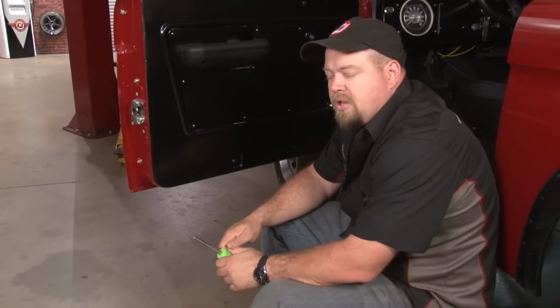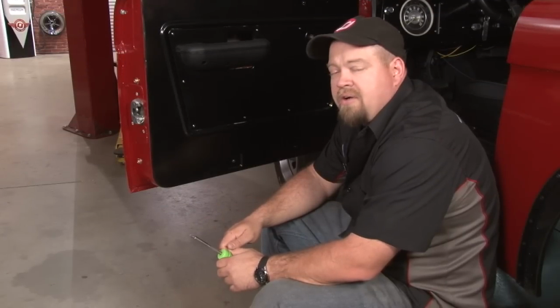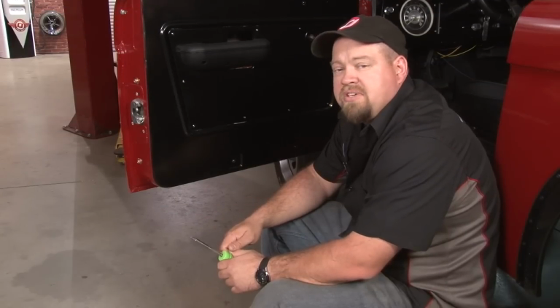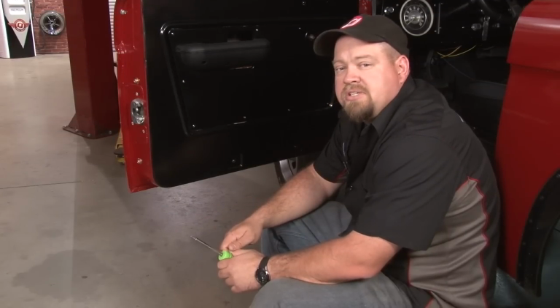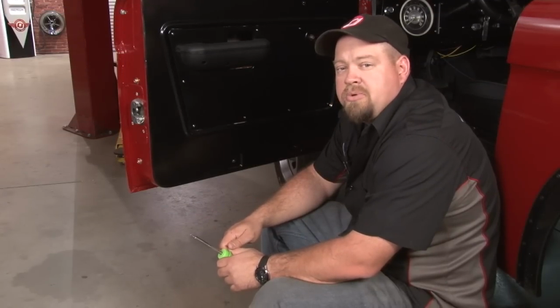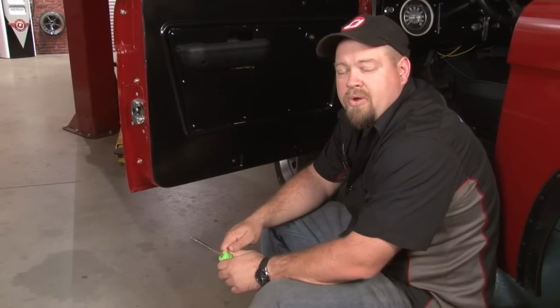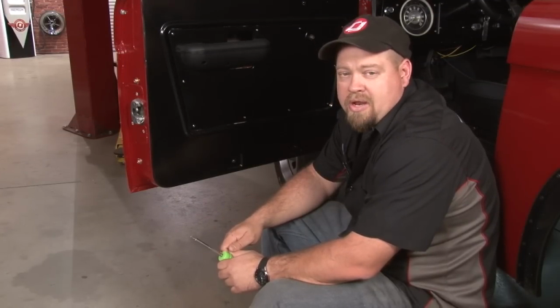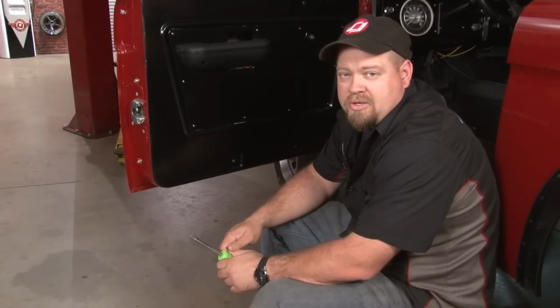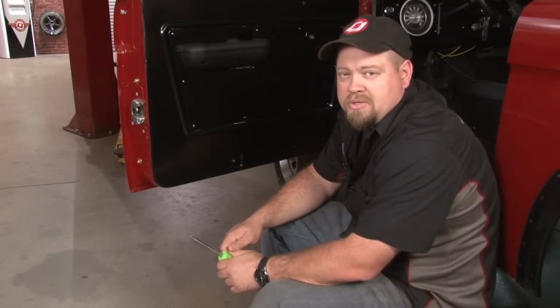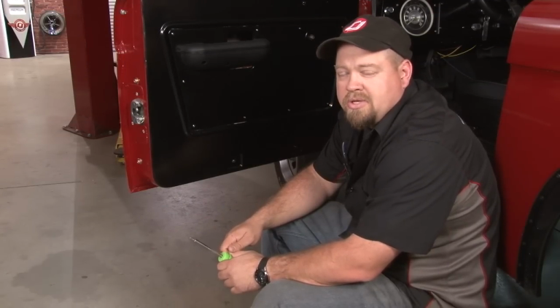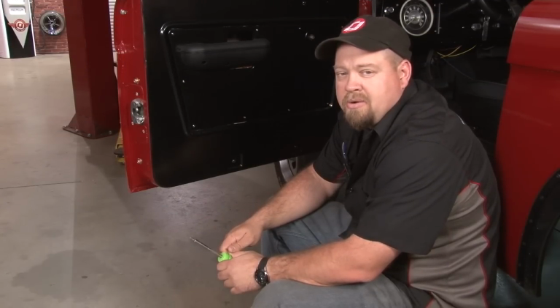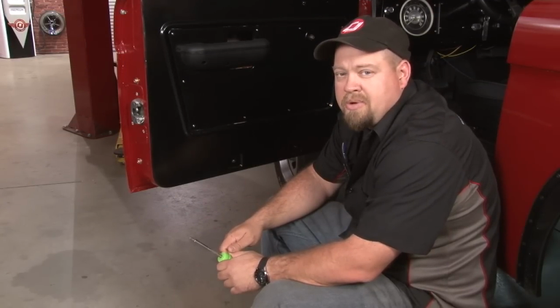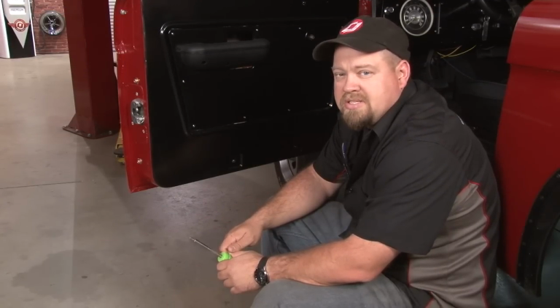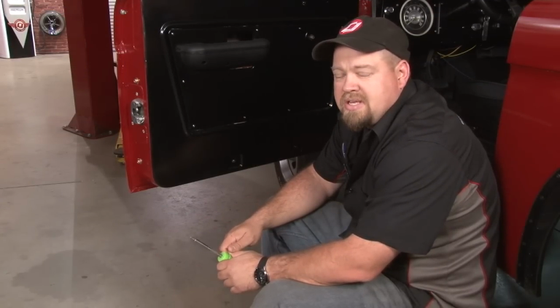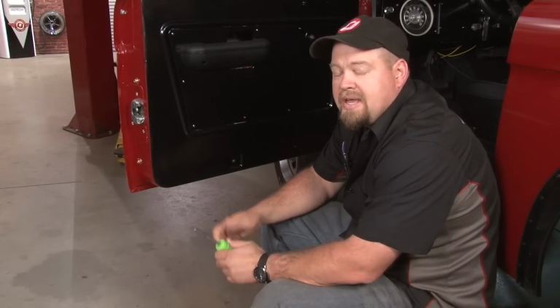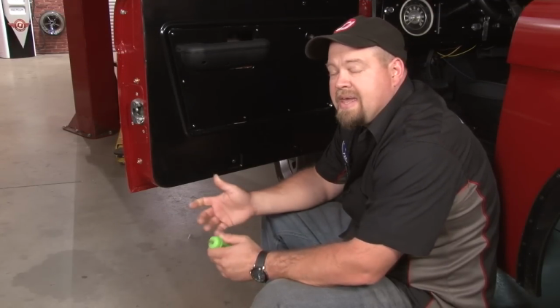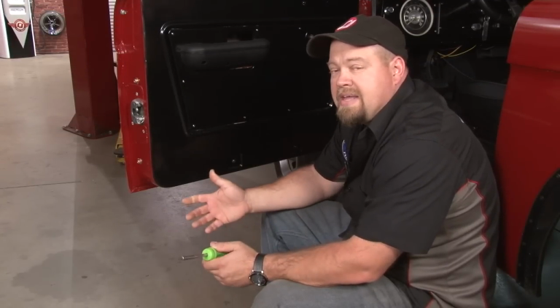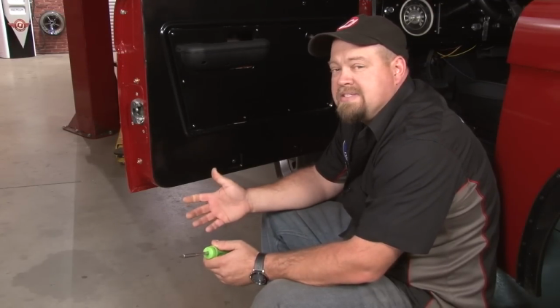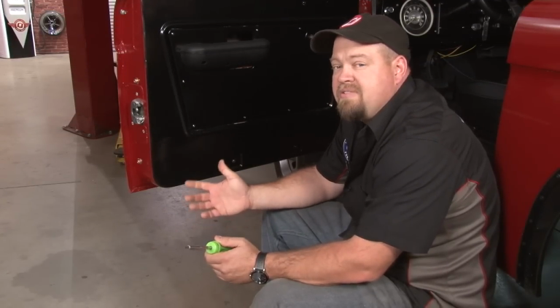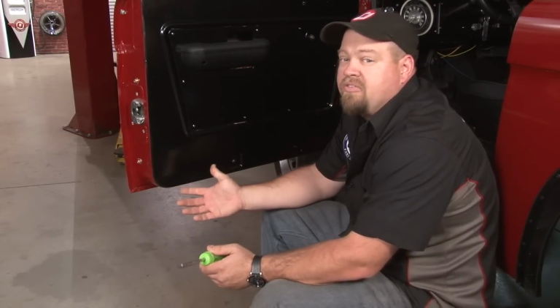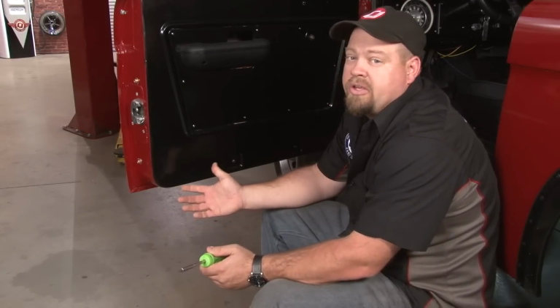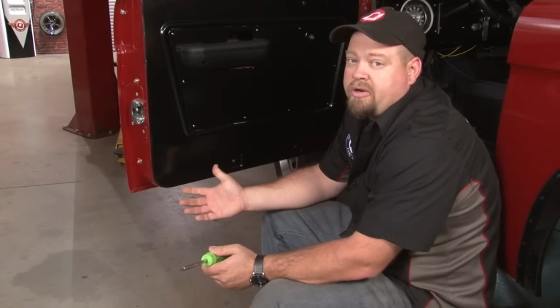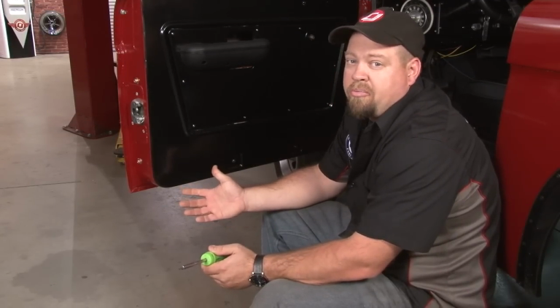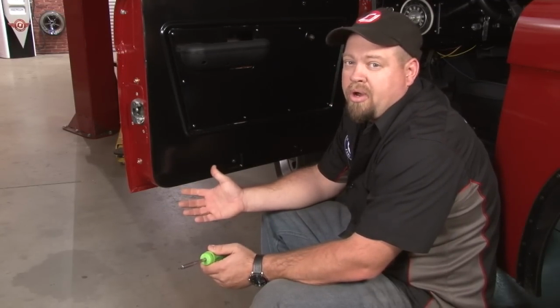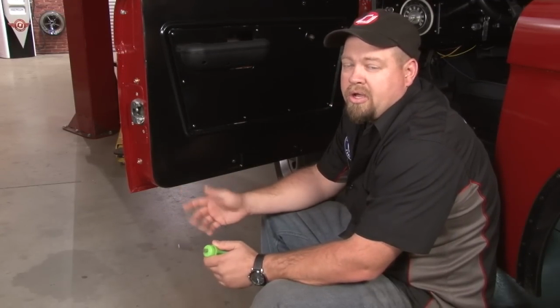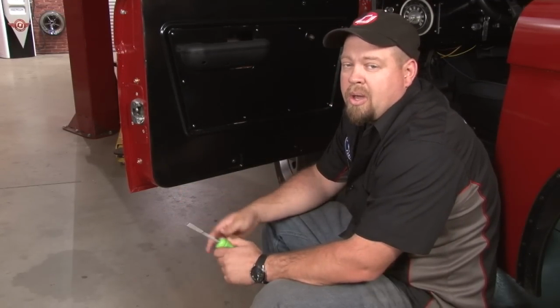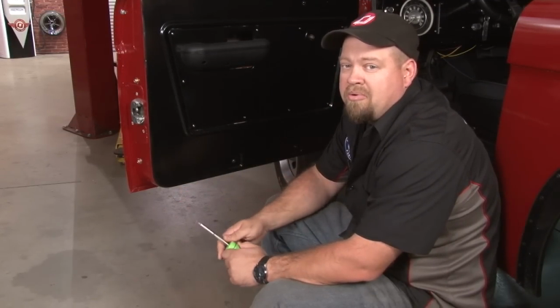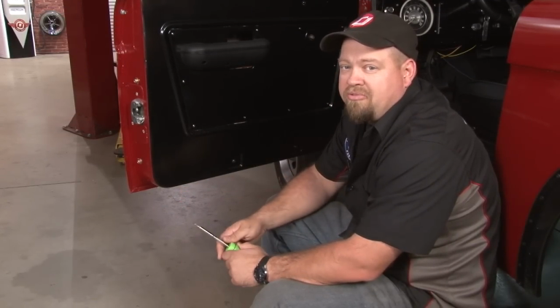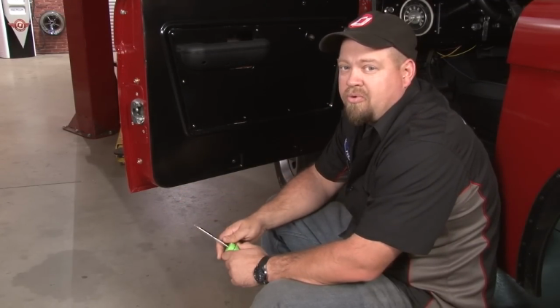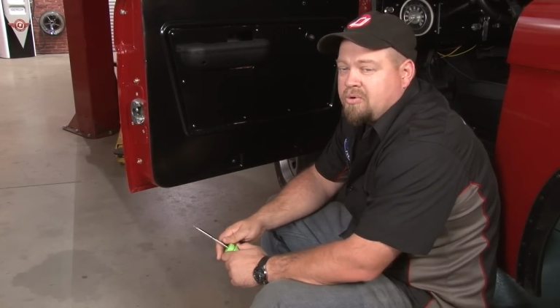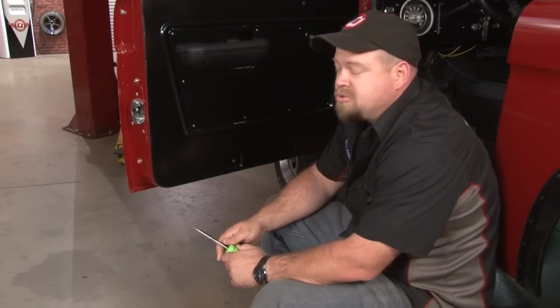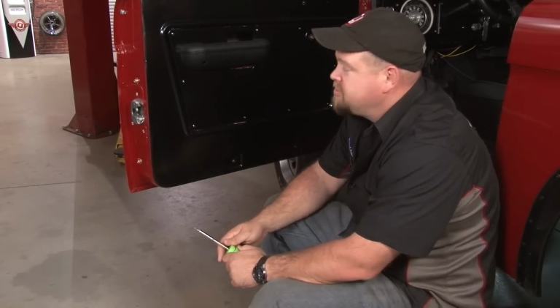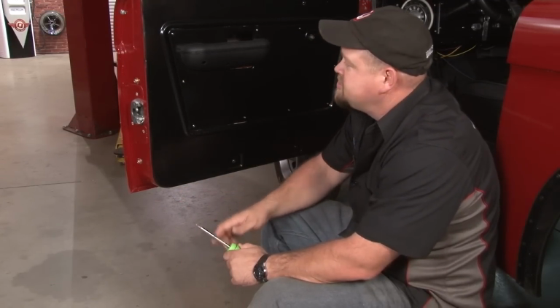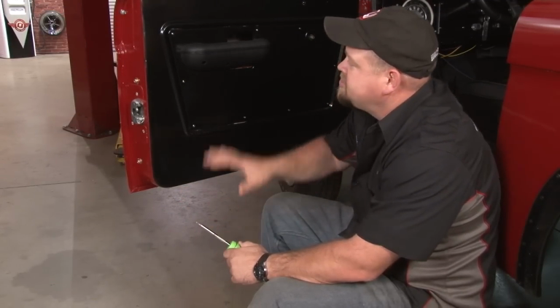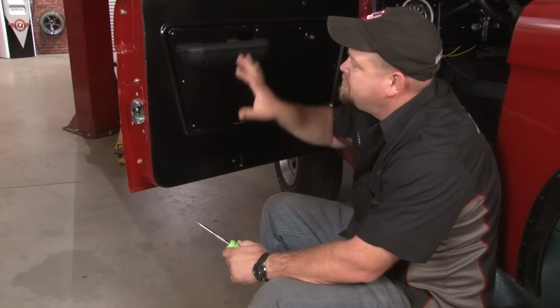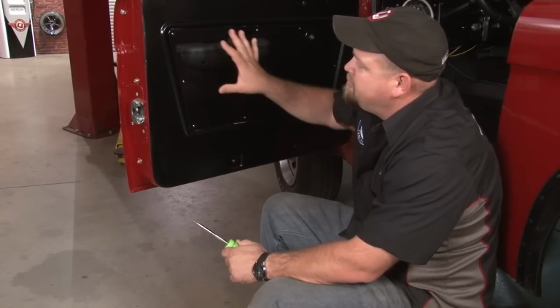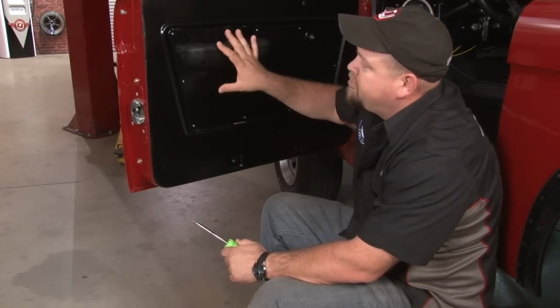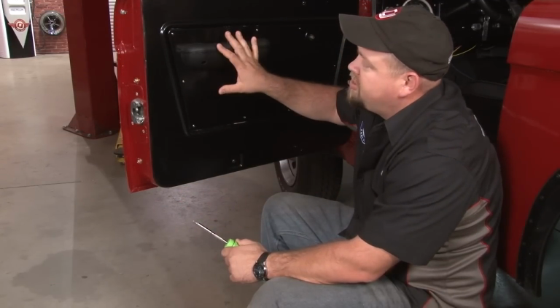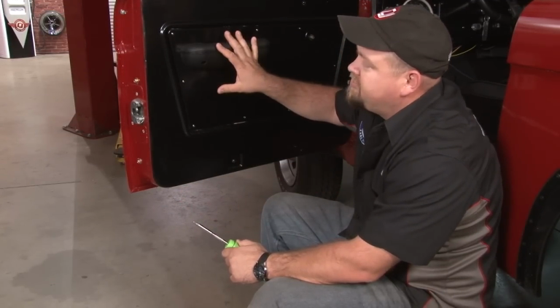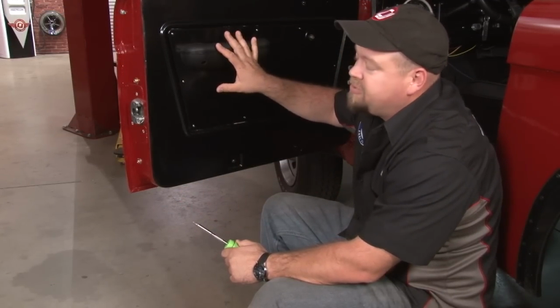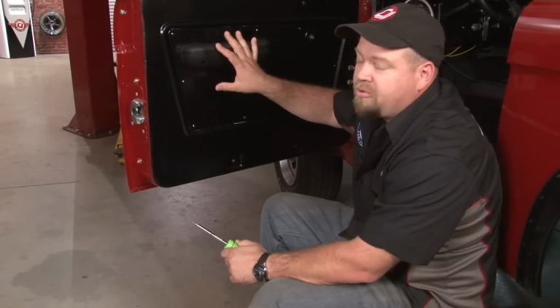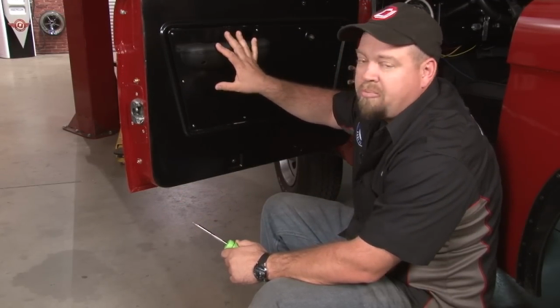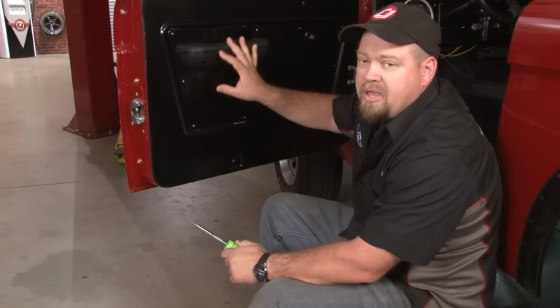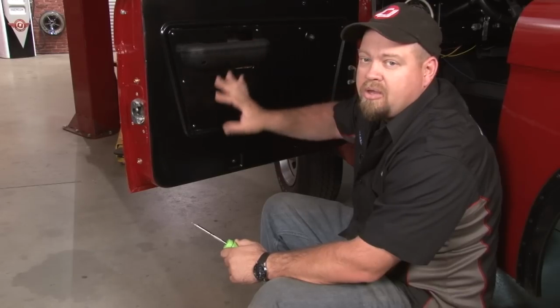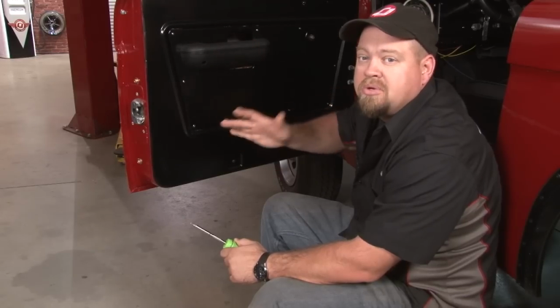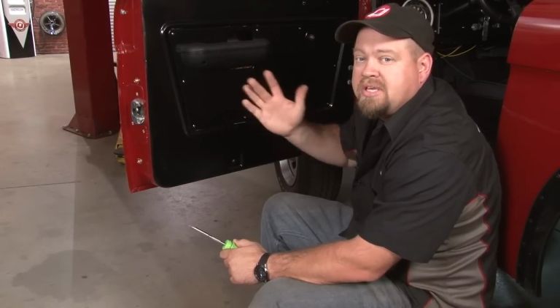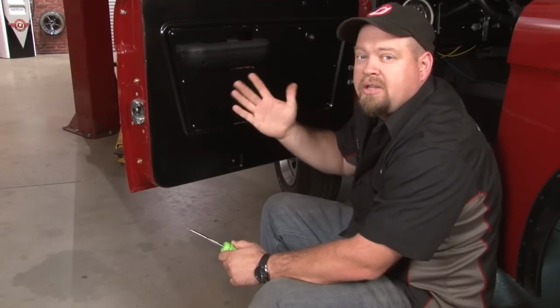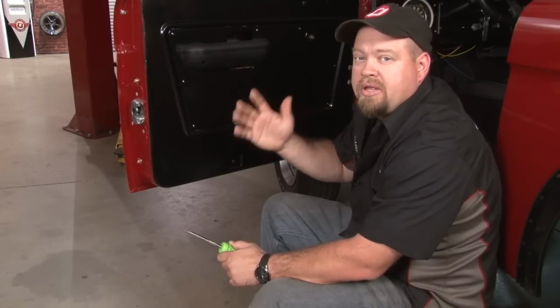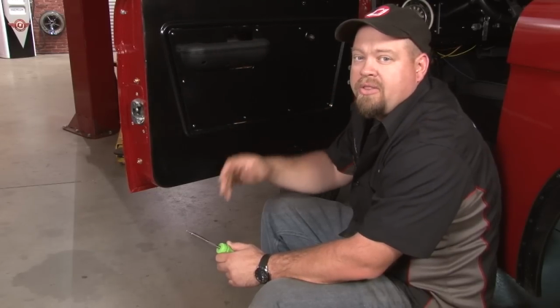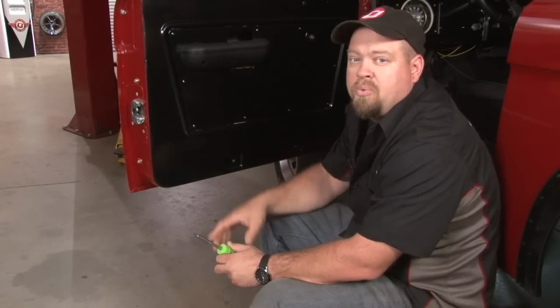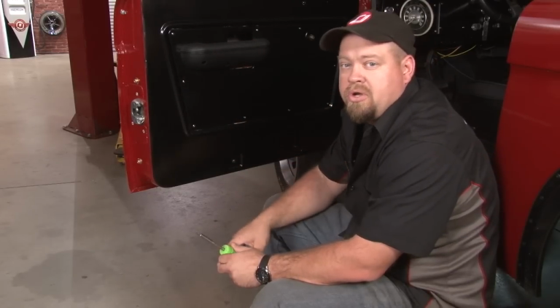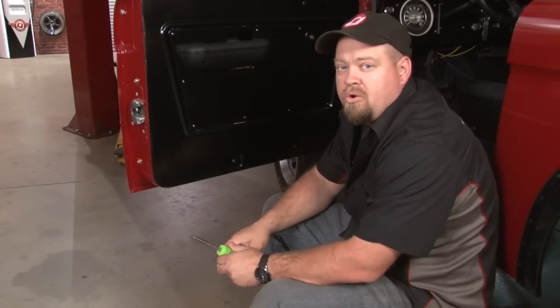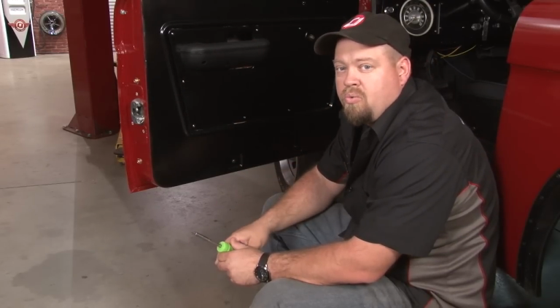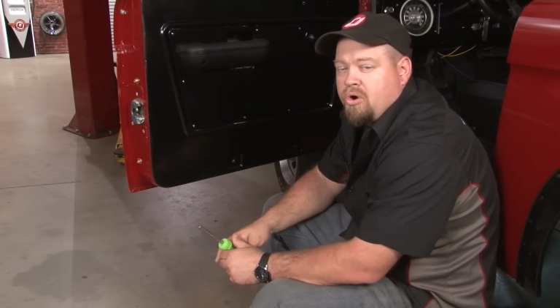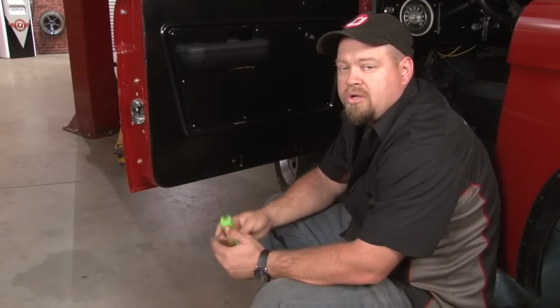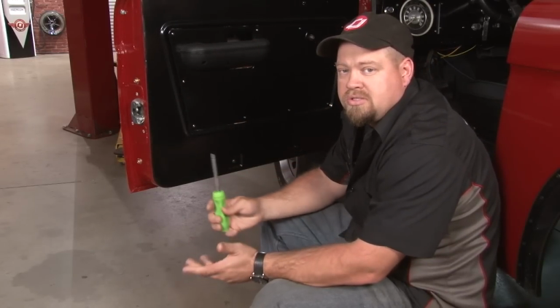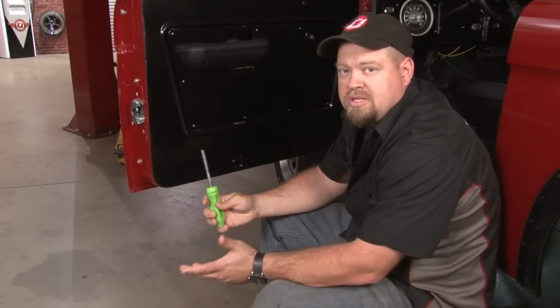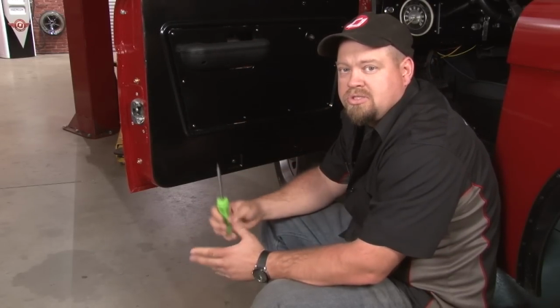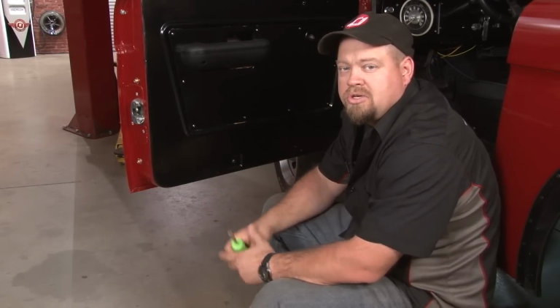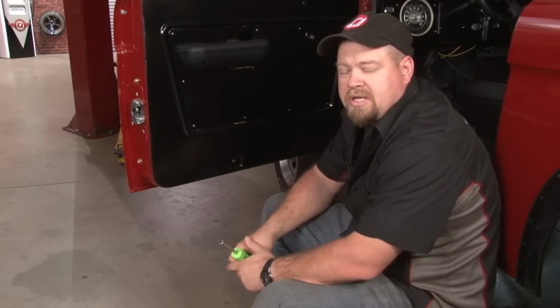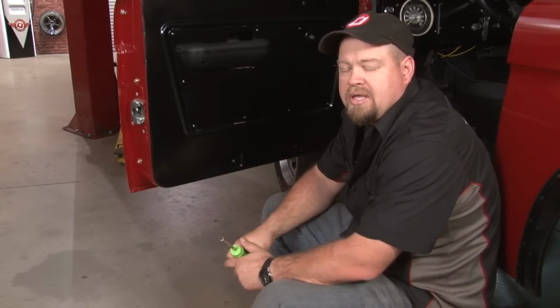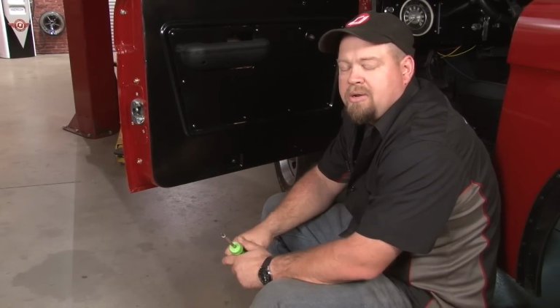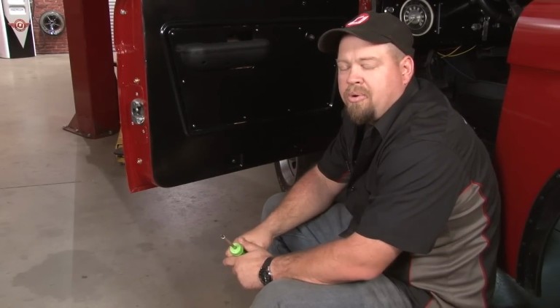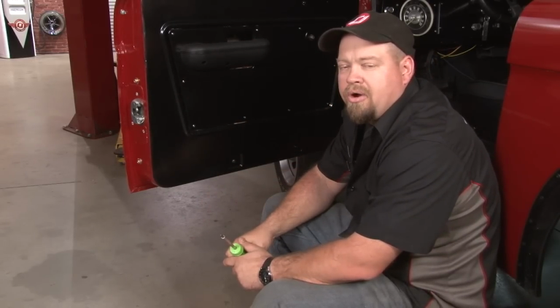We know how to do this on a Mustang, but I can't say I've ever done it on a Bronco before. So we're going to start by pulling off the door panel, take a look at how the window works, and then start taking it apart.